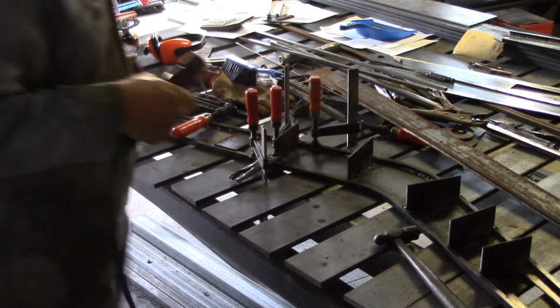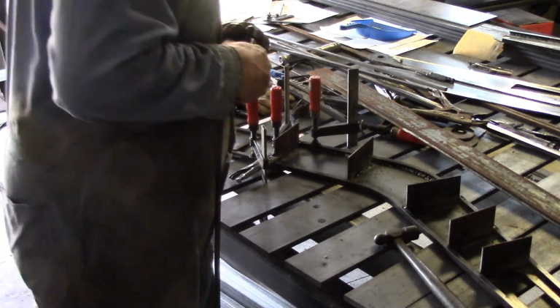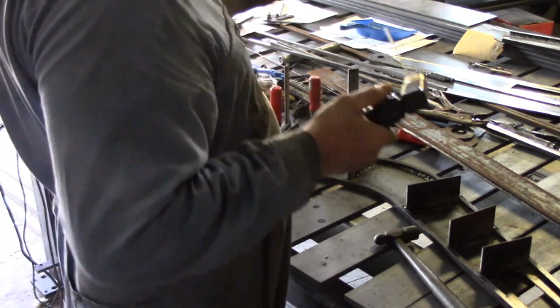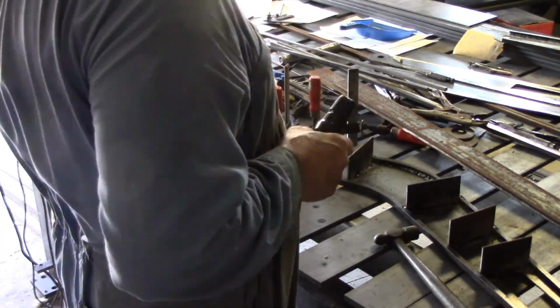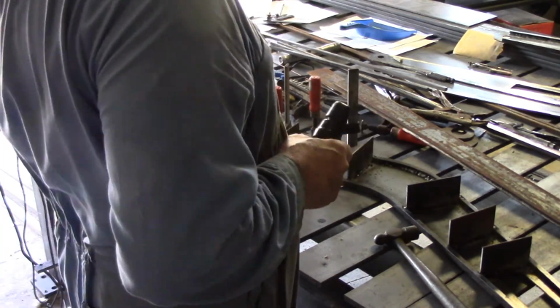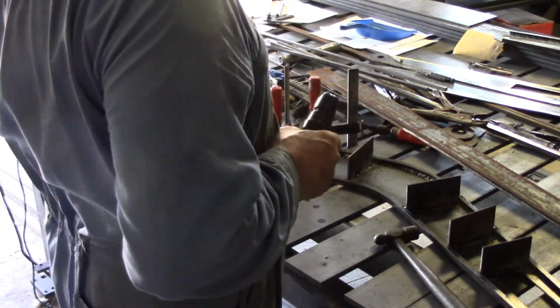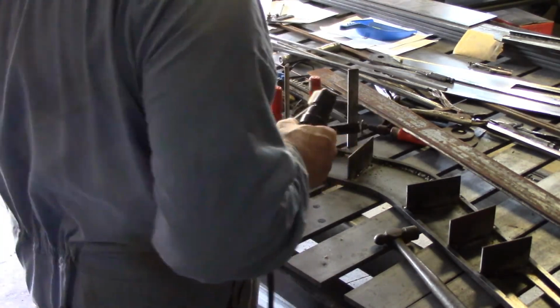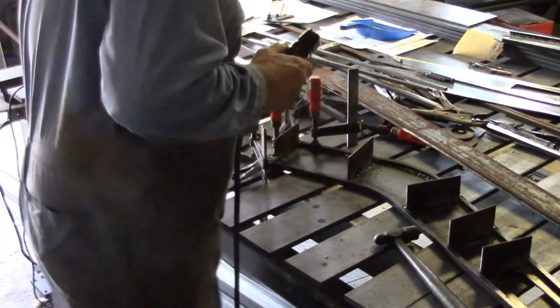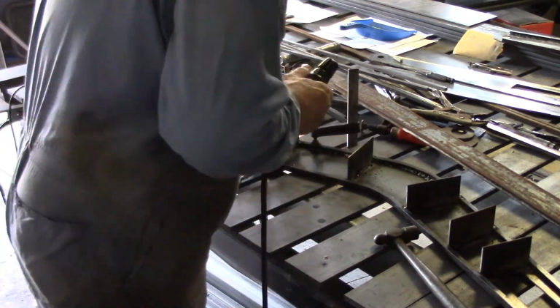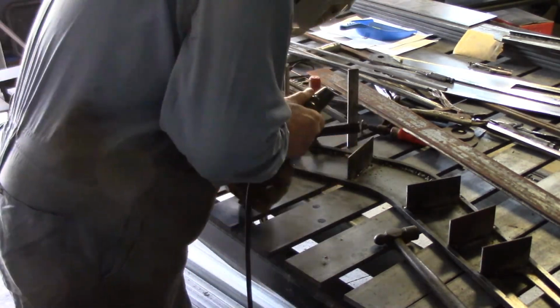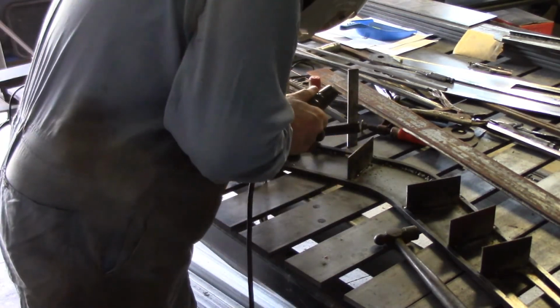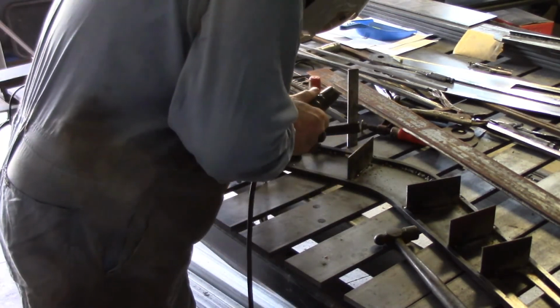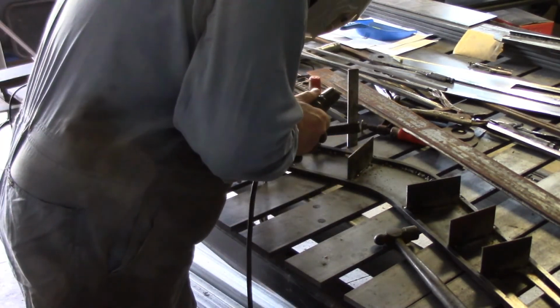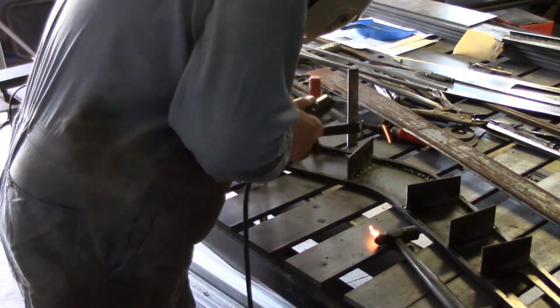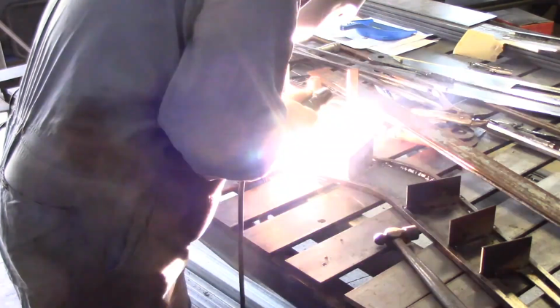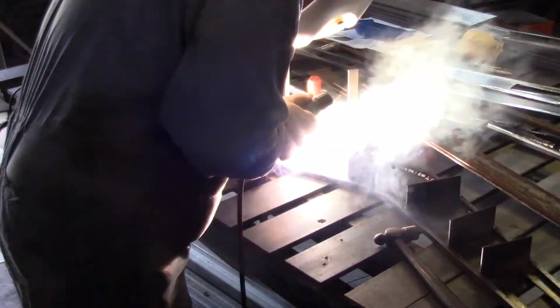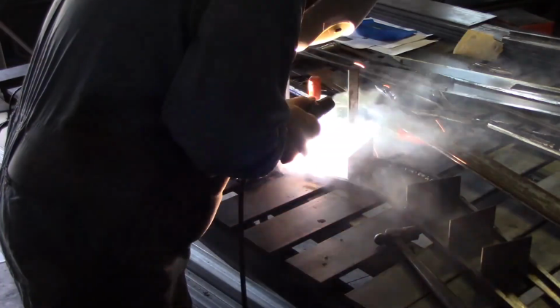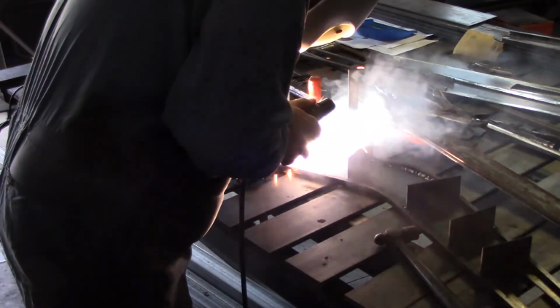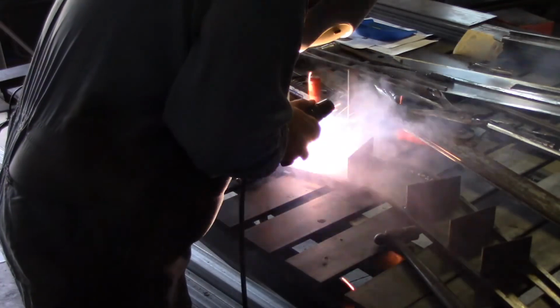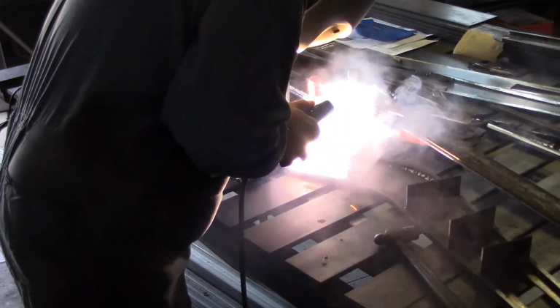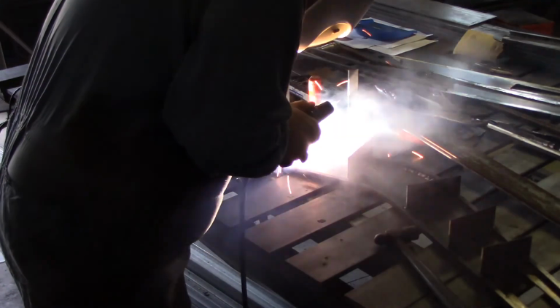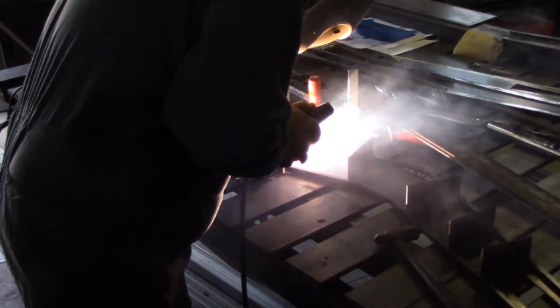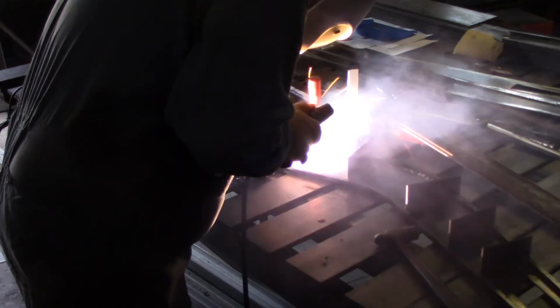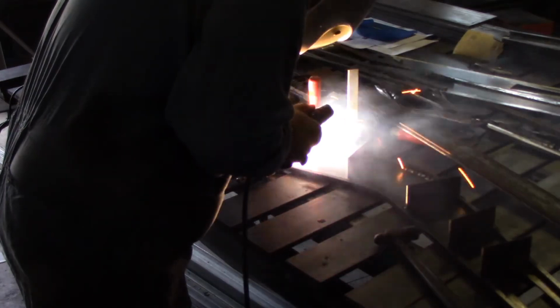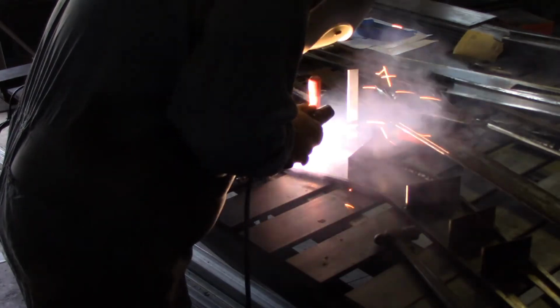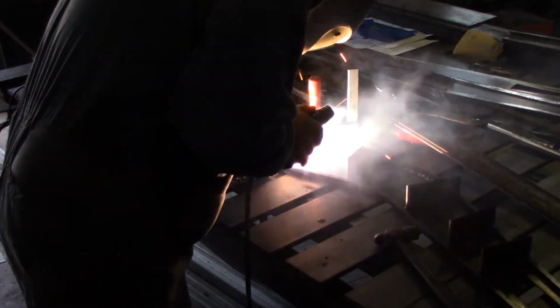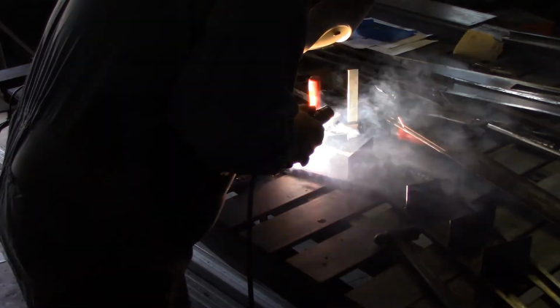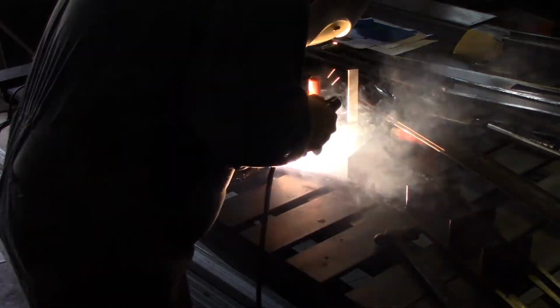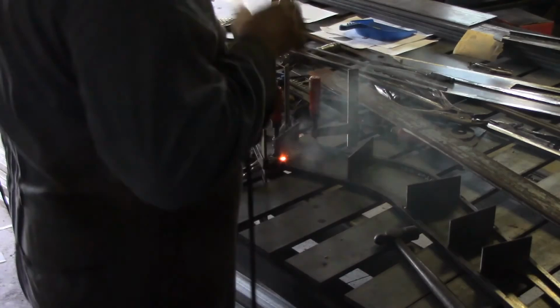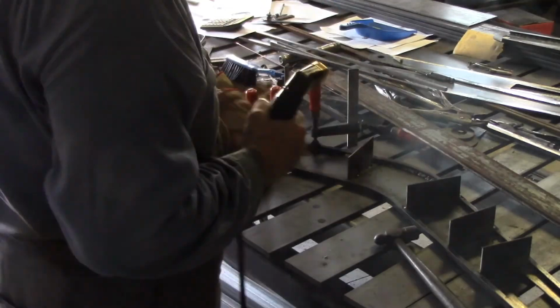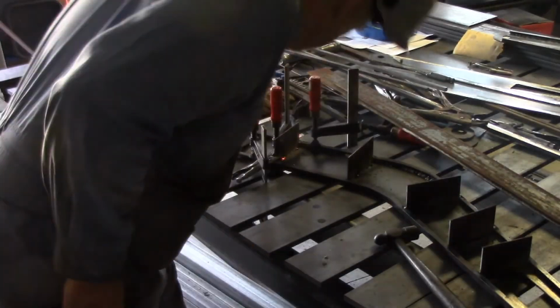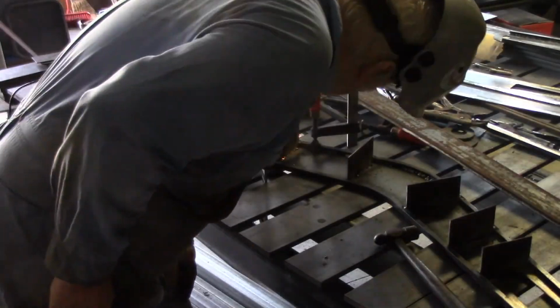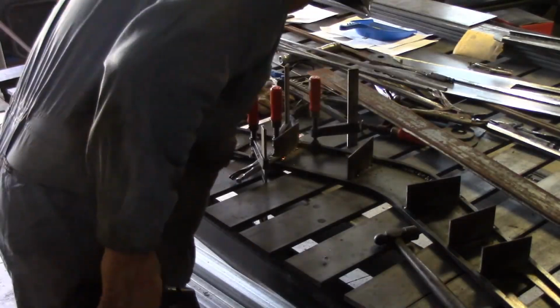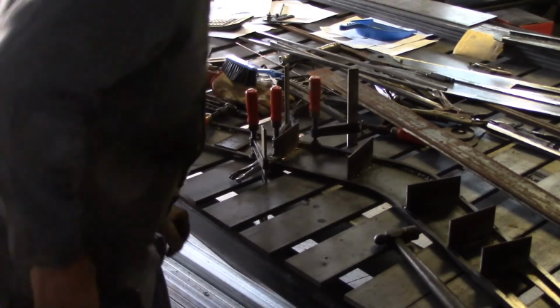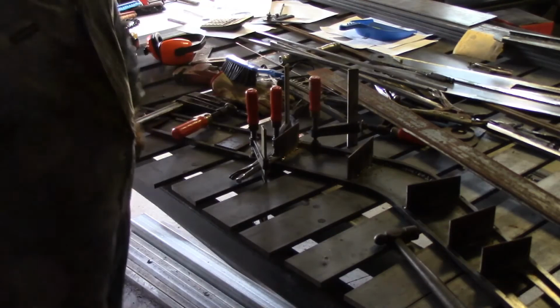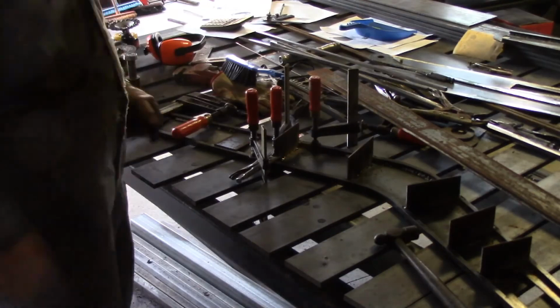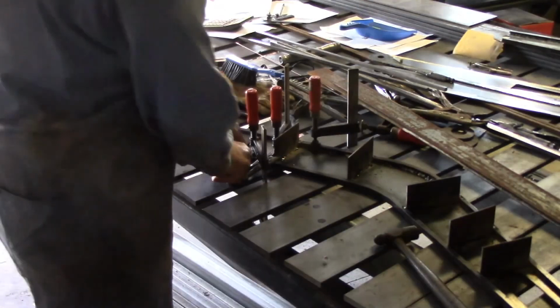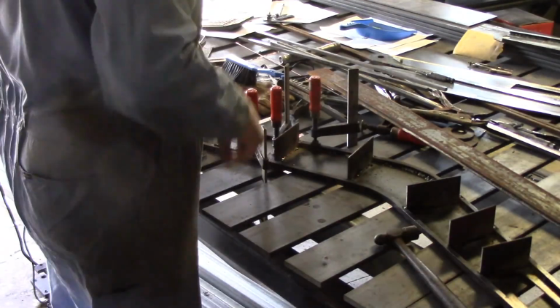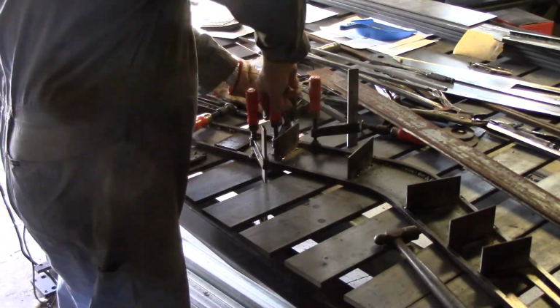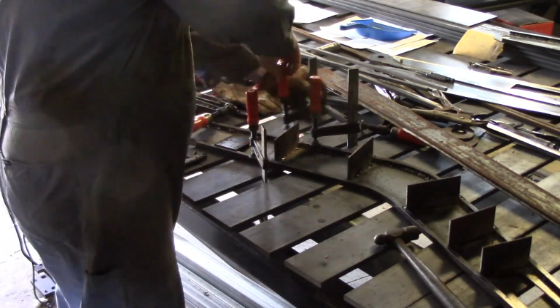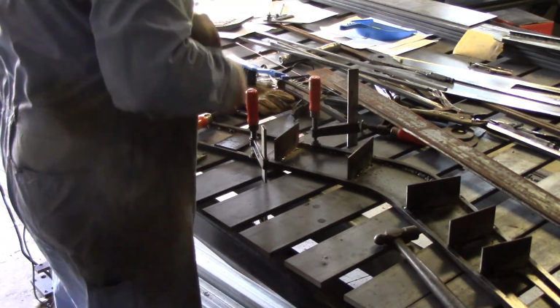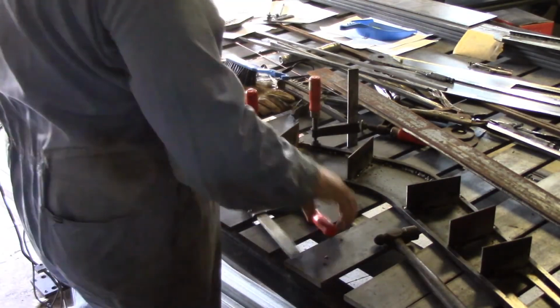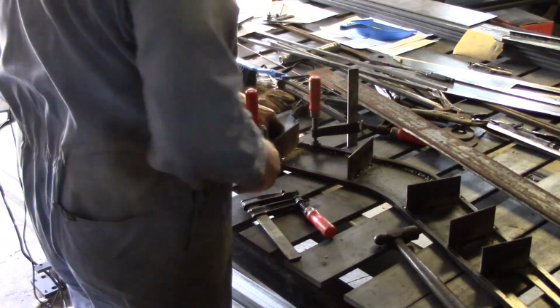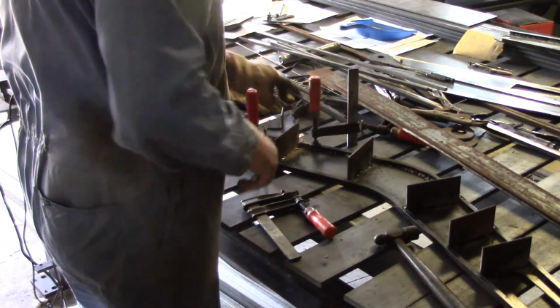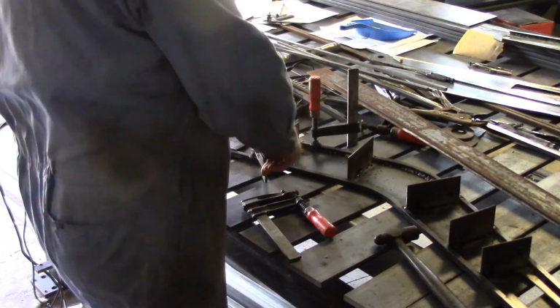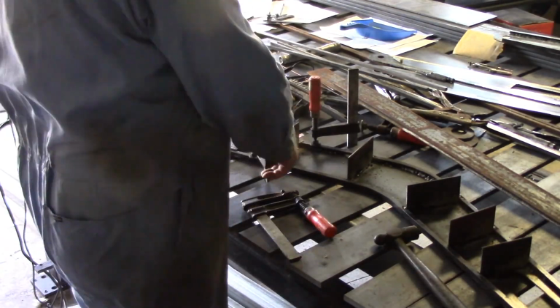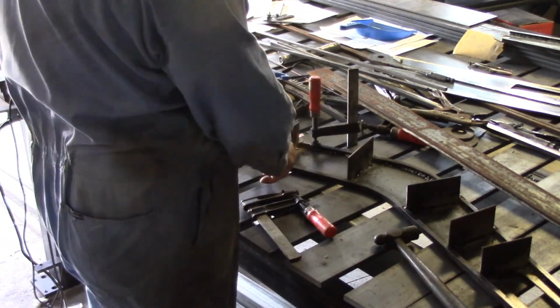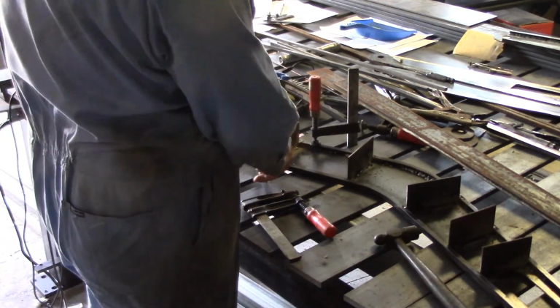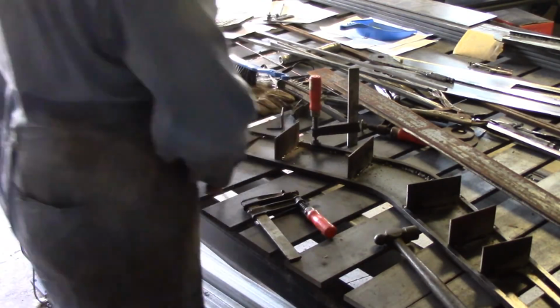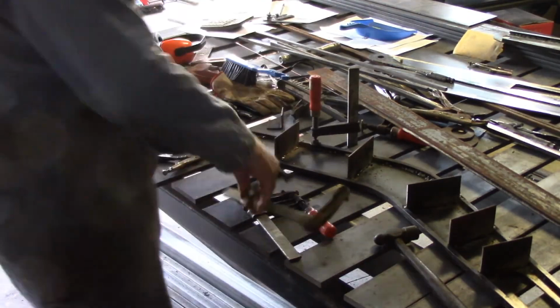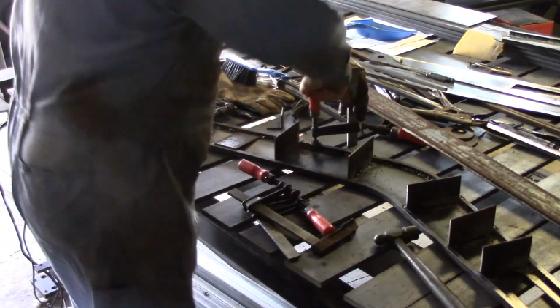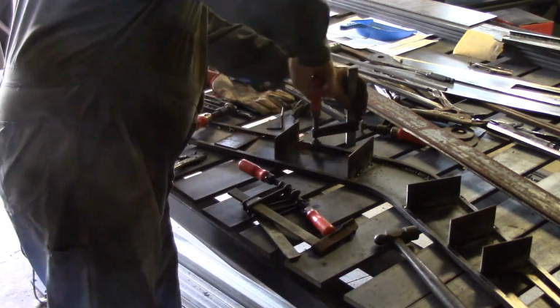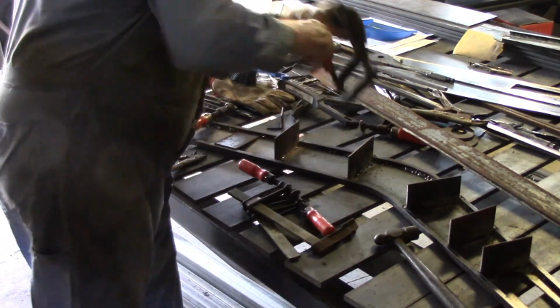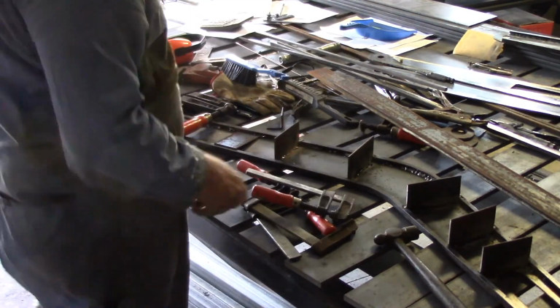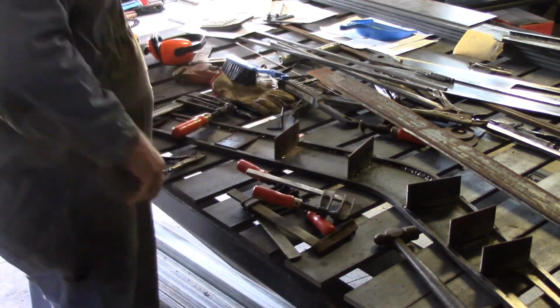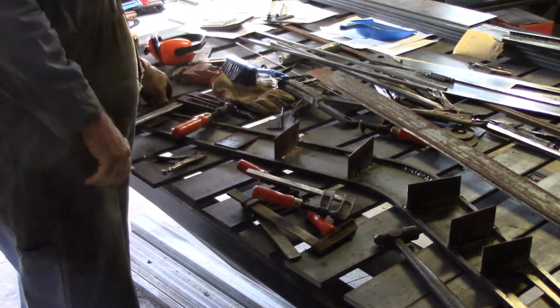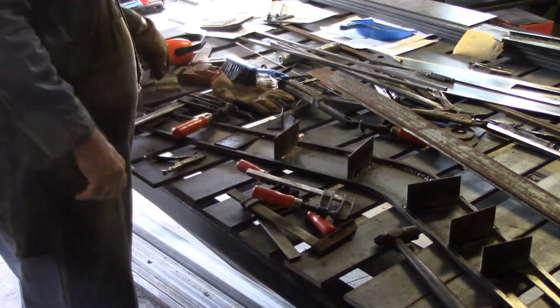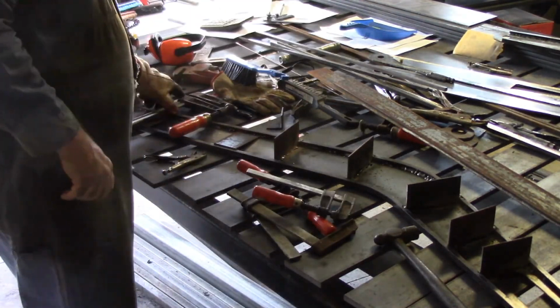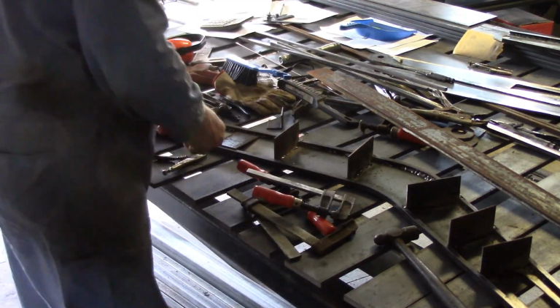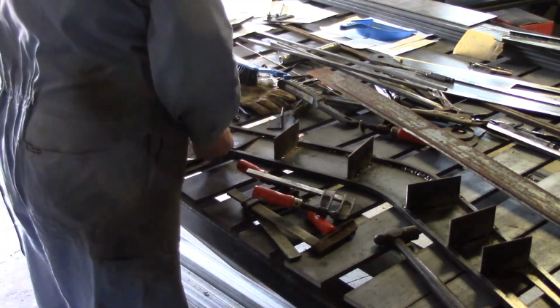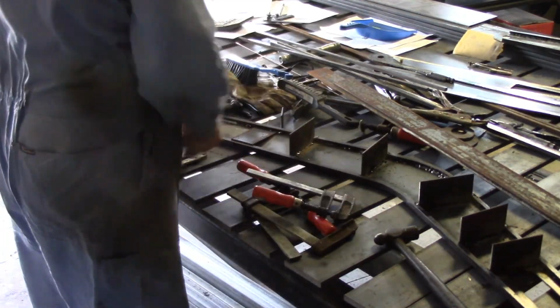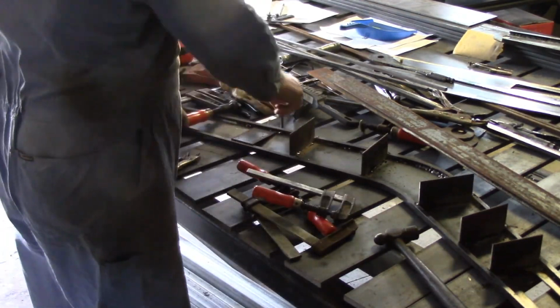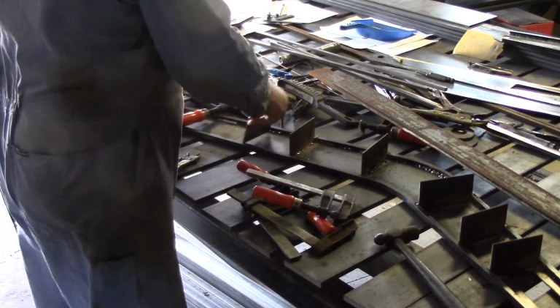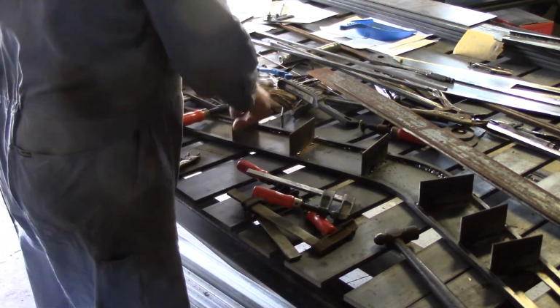I'm going to finish welding with 7018 rods. I'm down to two and a half millimeter rods and I want to get it done.